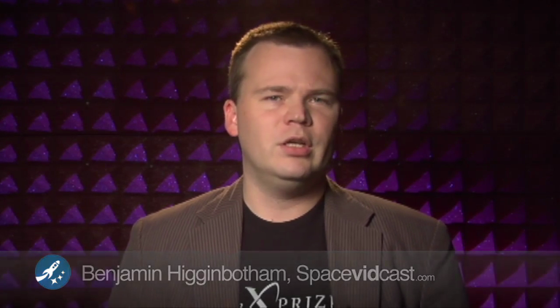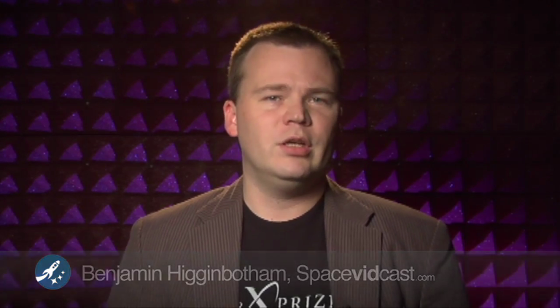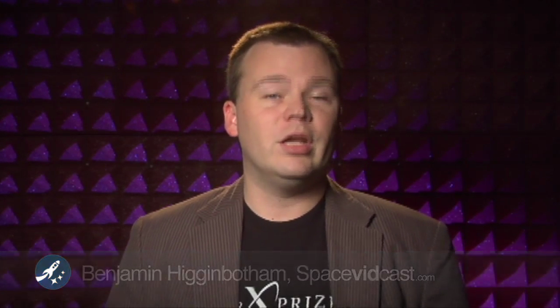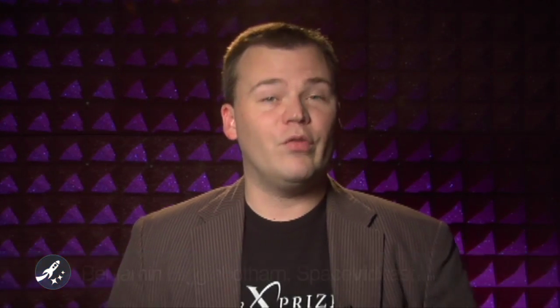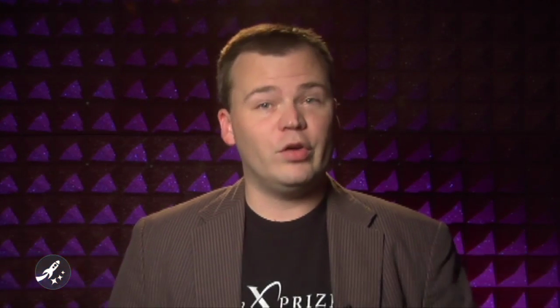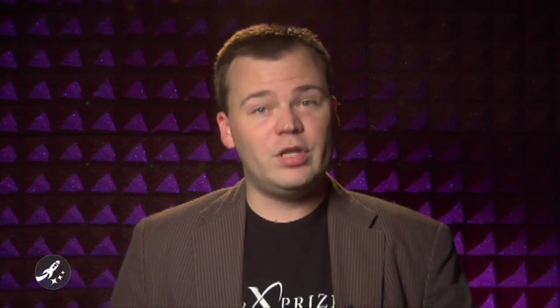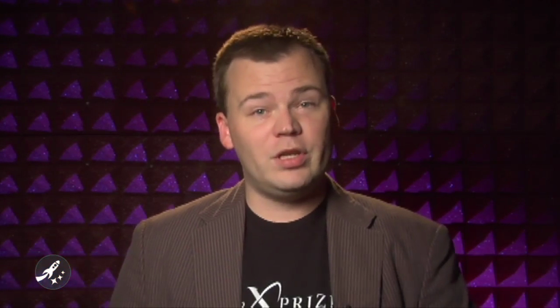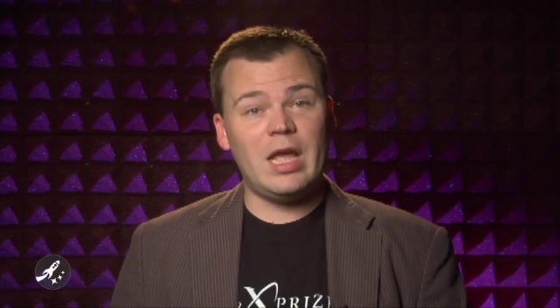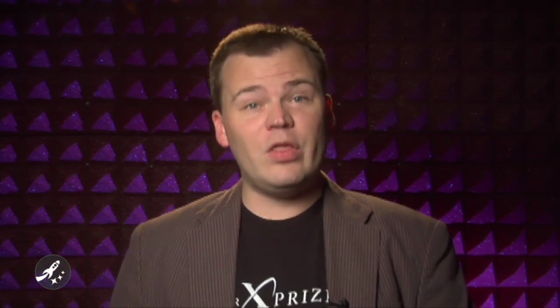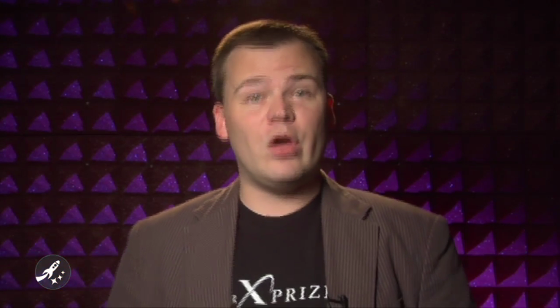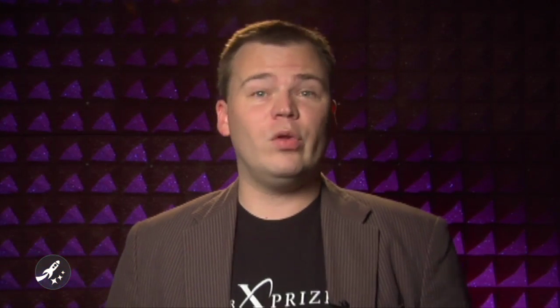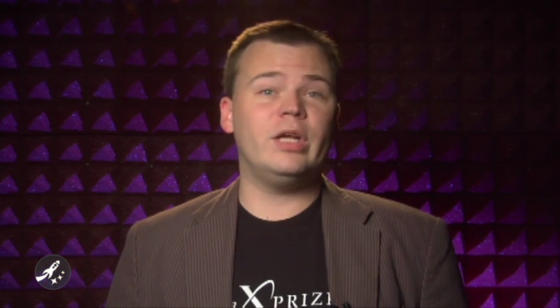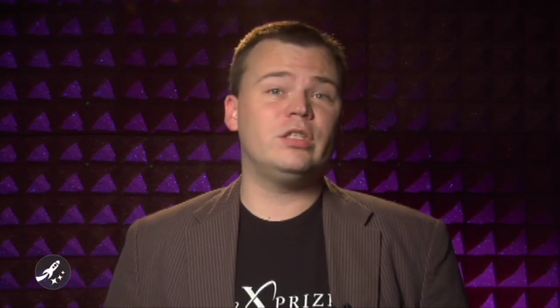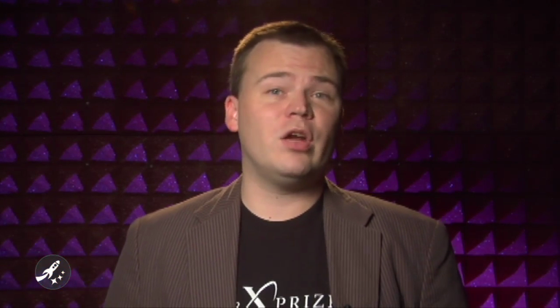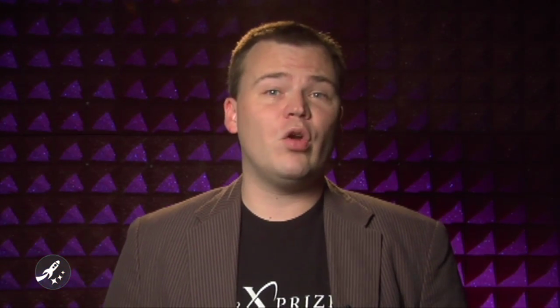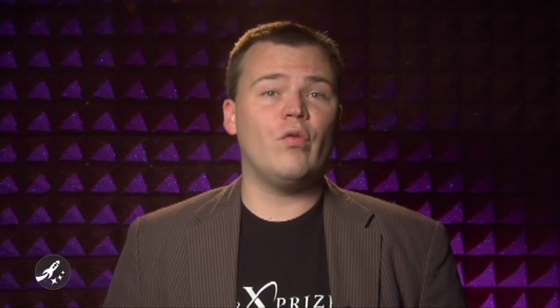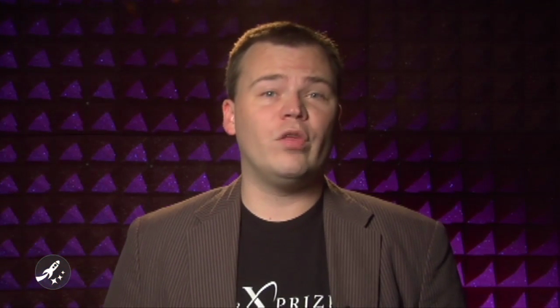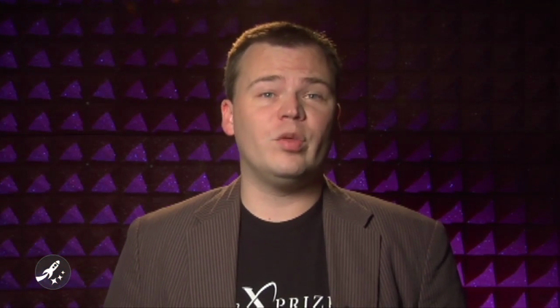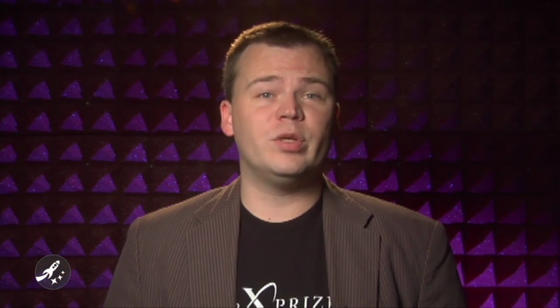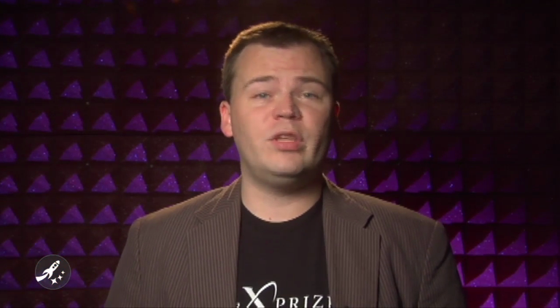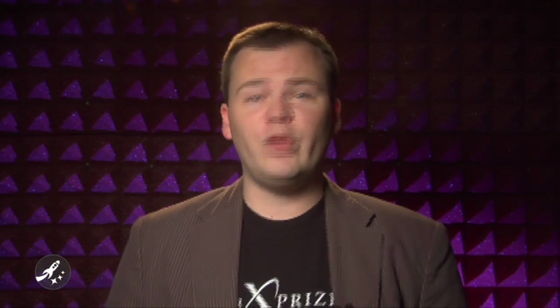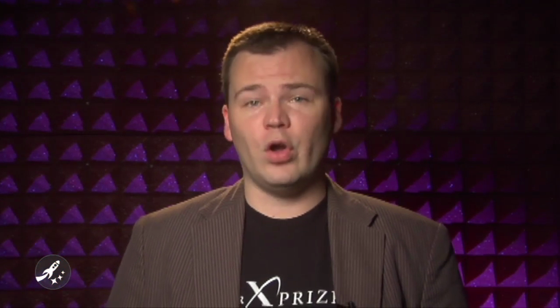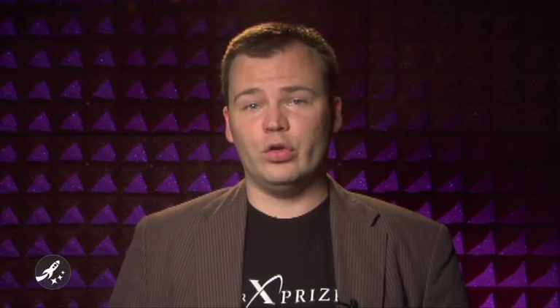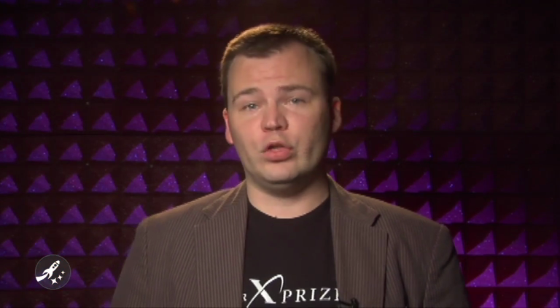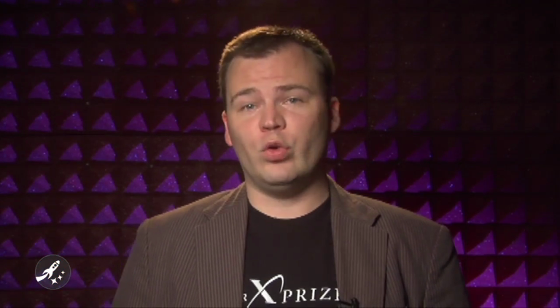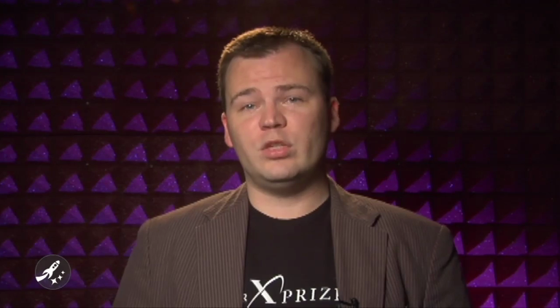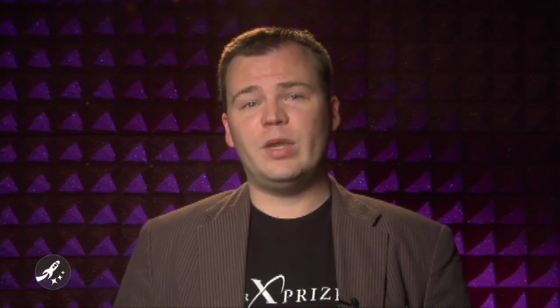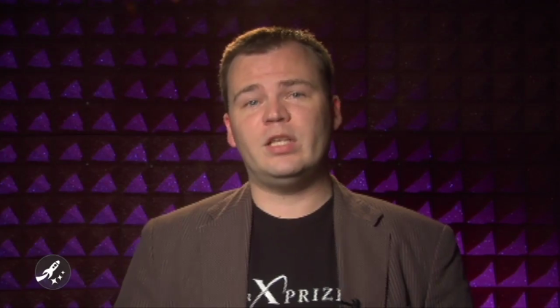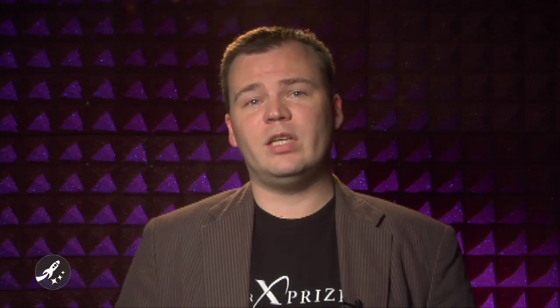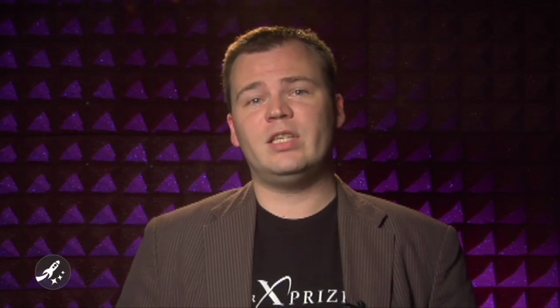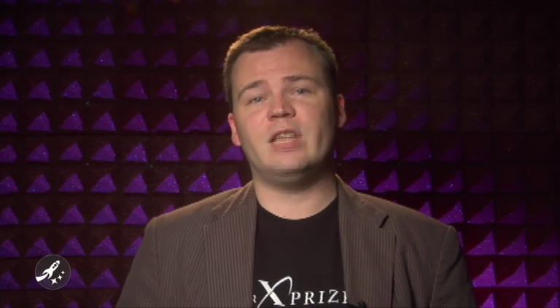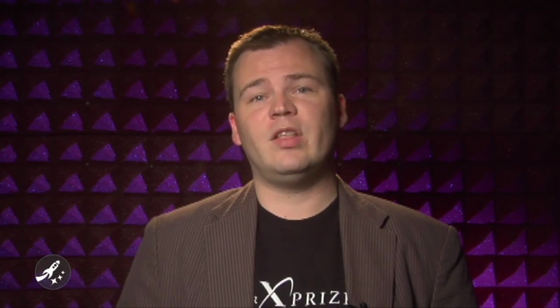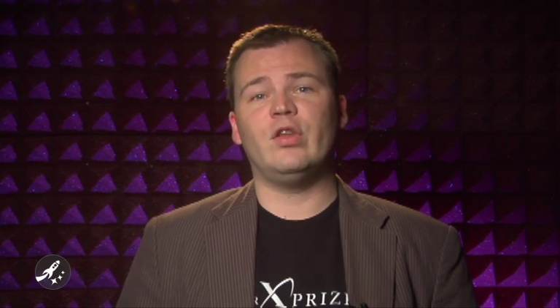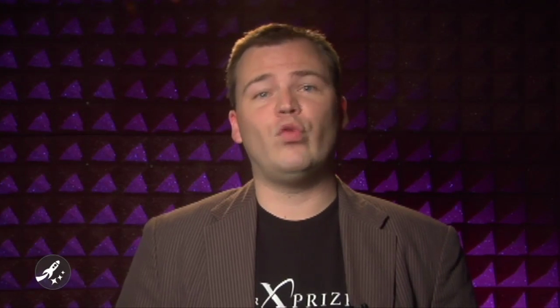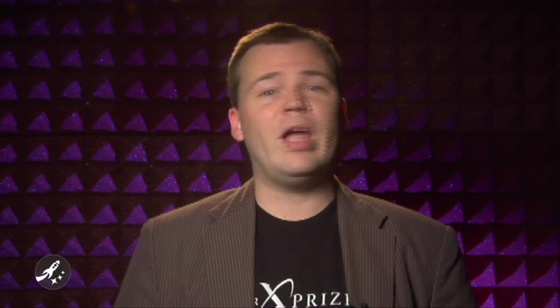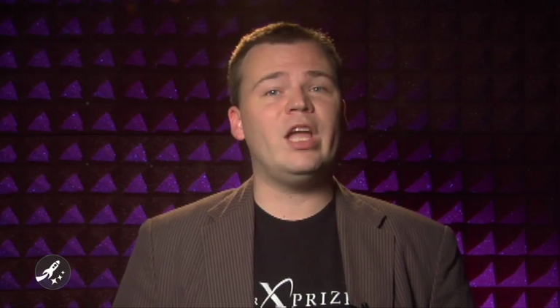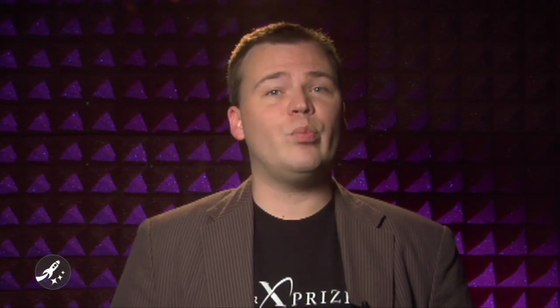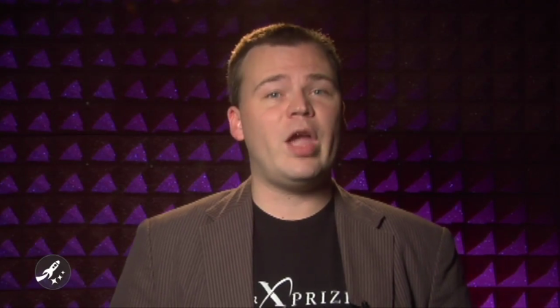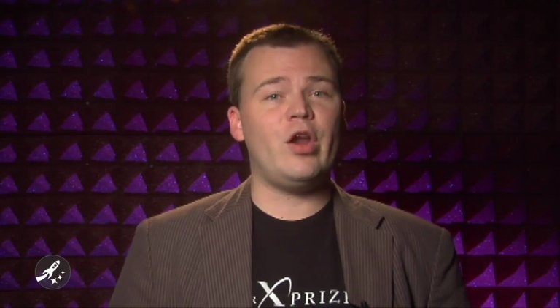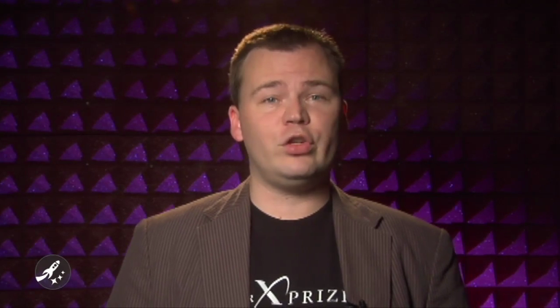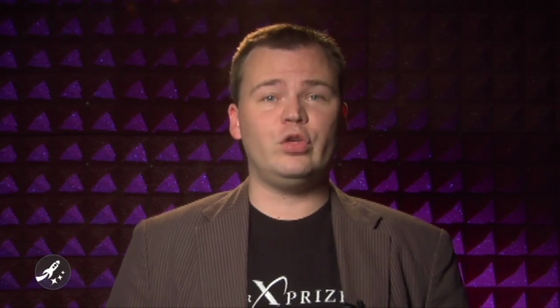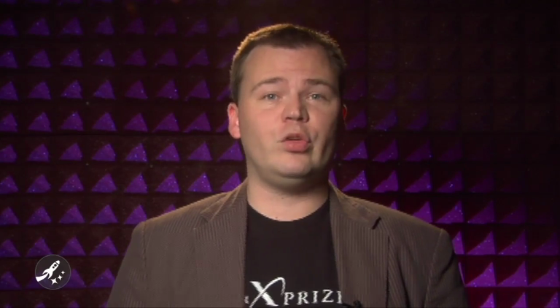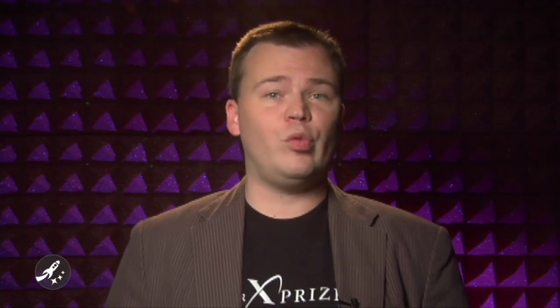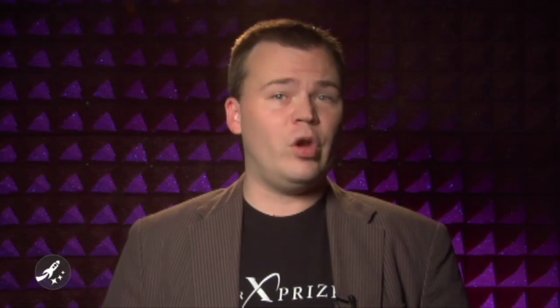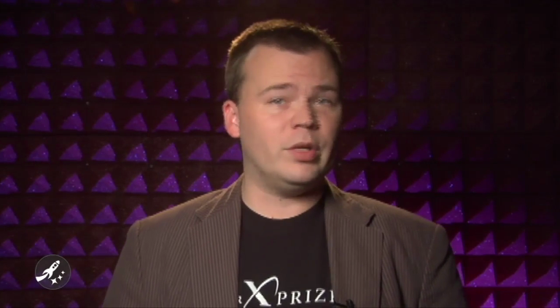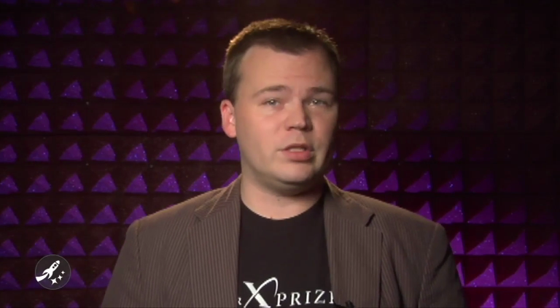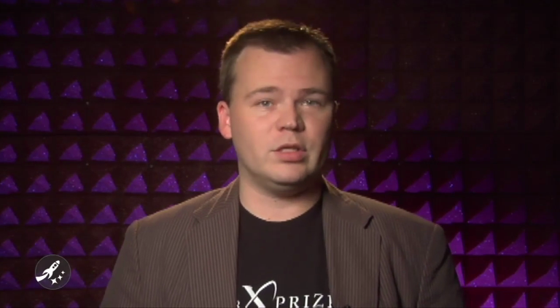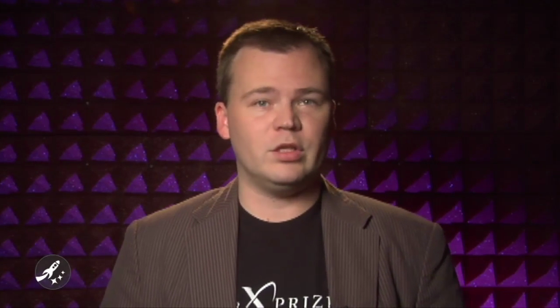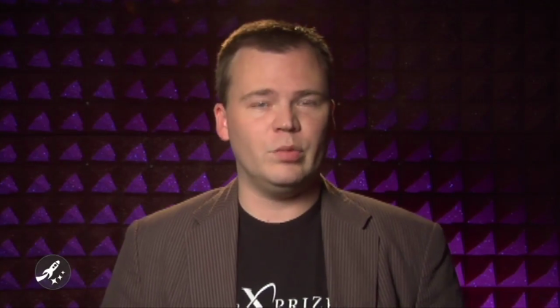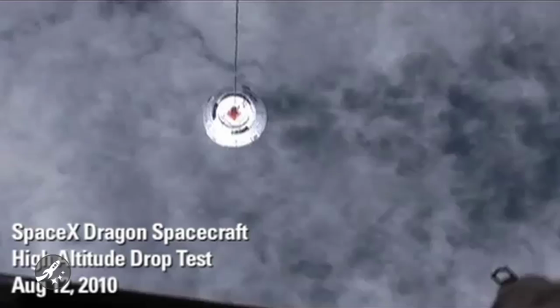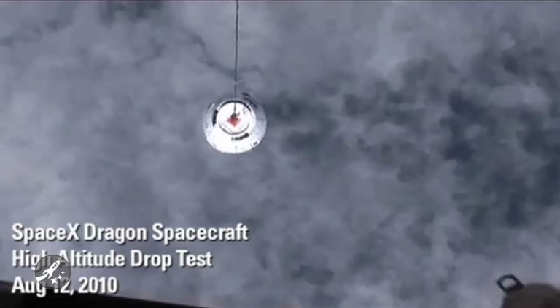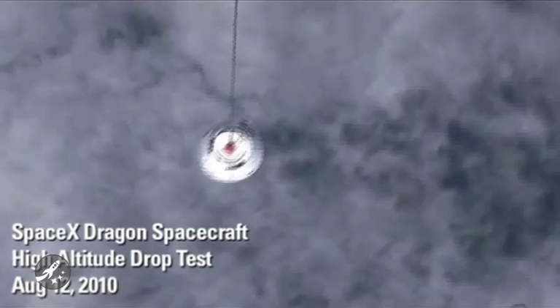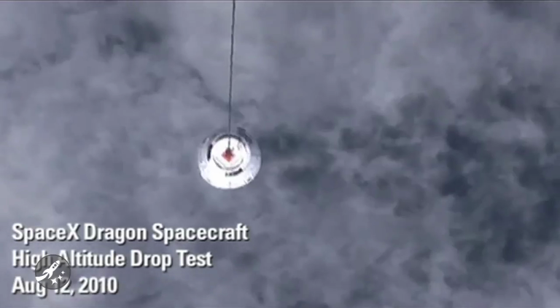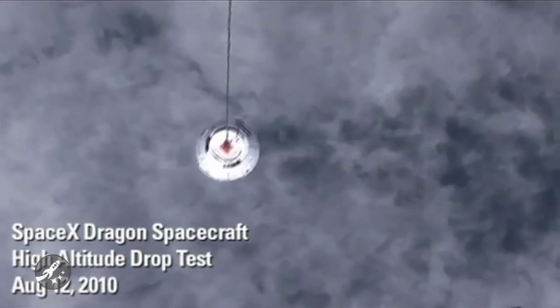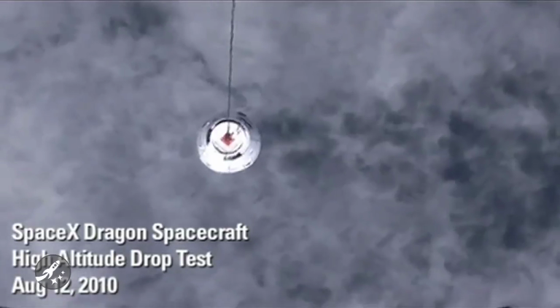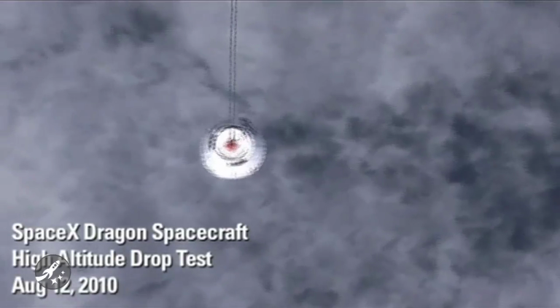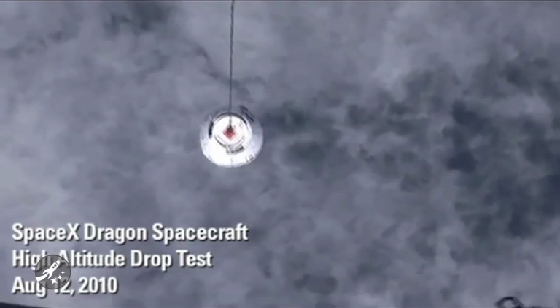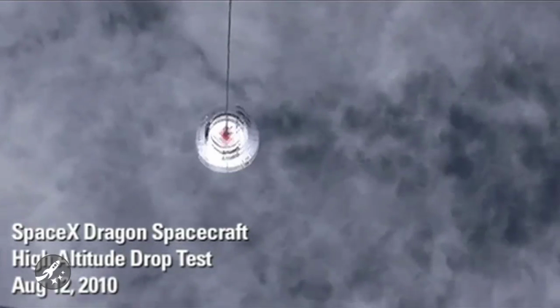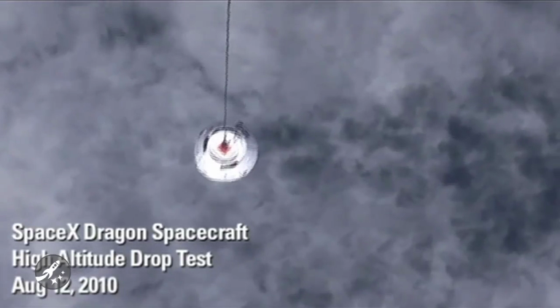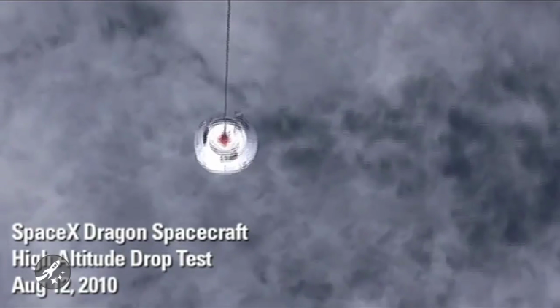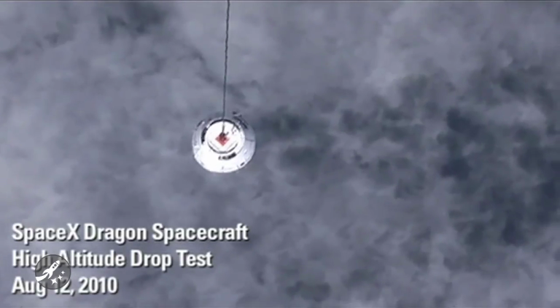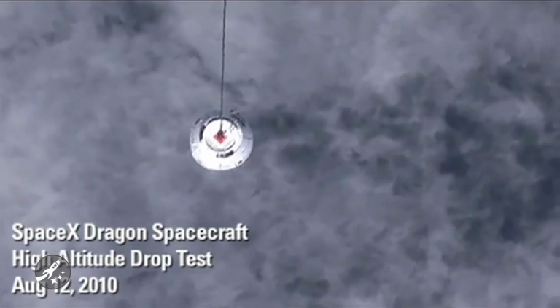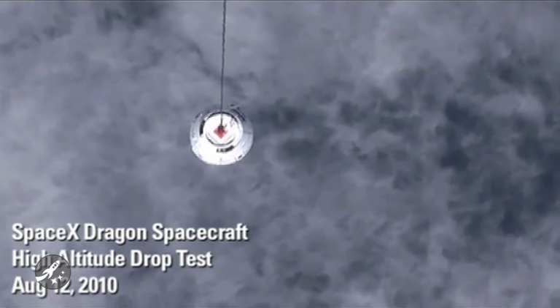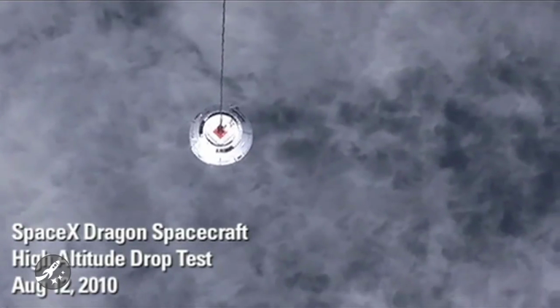Now for today, let's start over at the Pacific Ocean where SpaceX tested the Dragon Parachute Deployment System on August 12th, 2010.